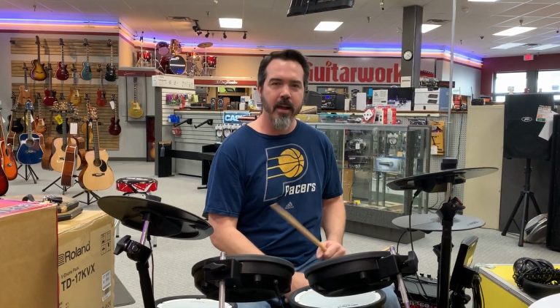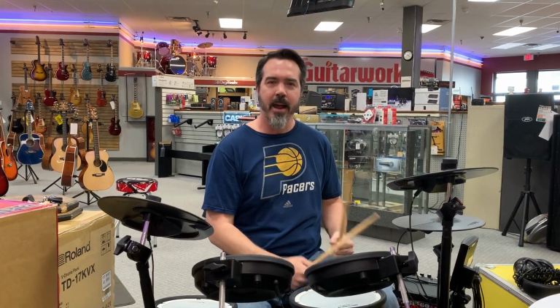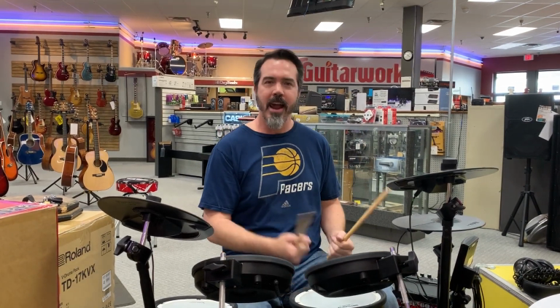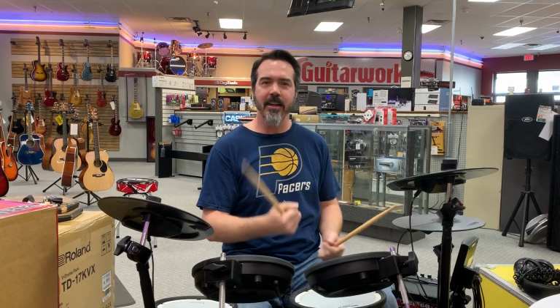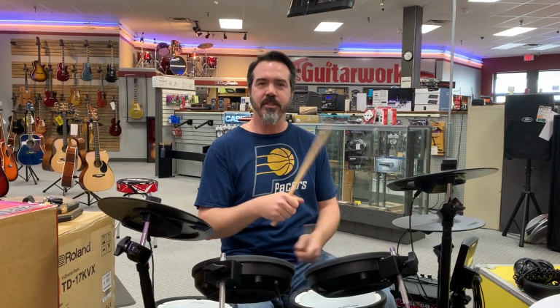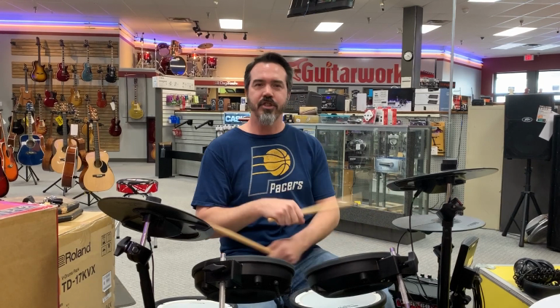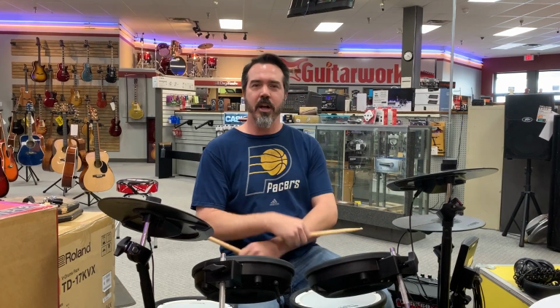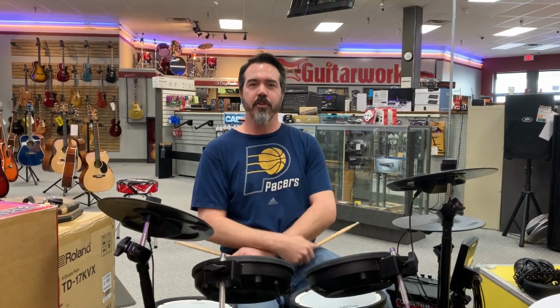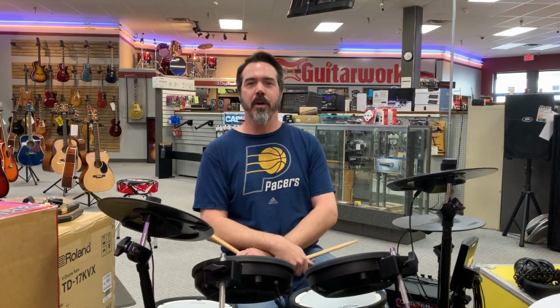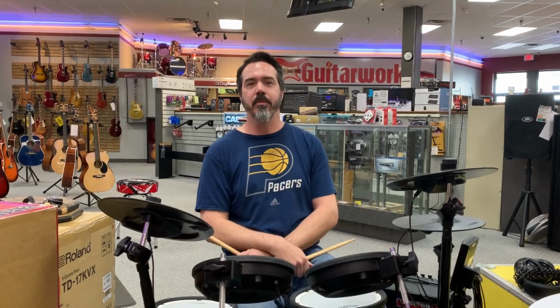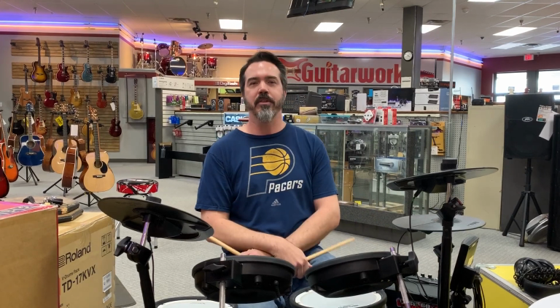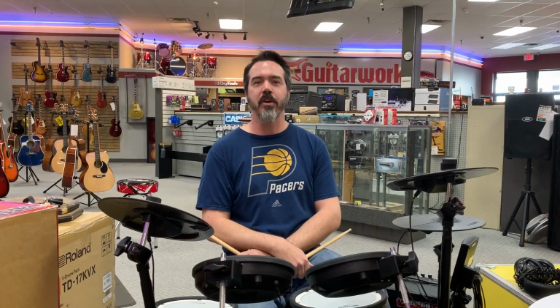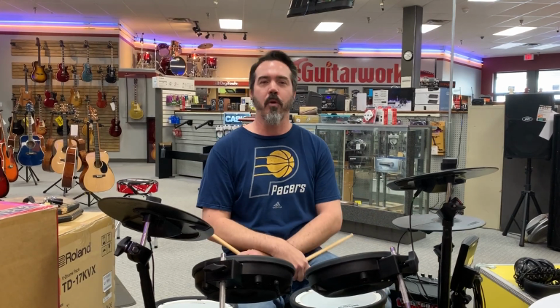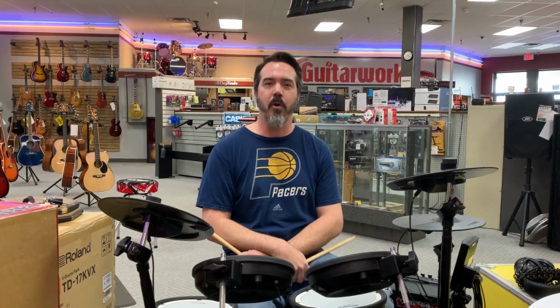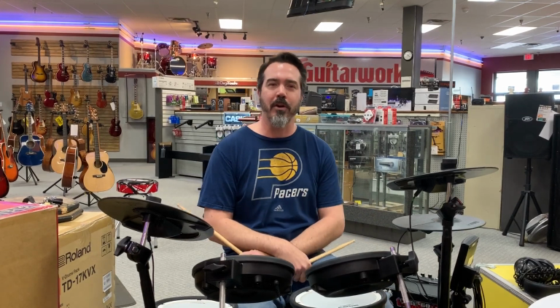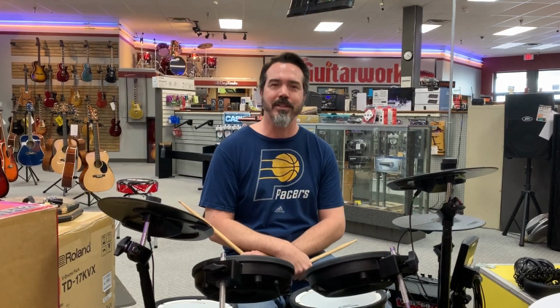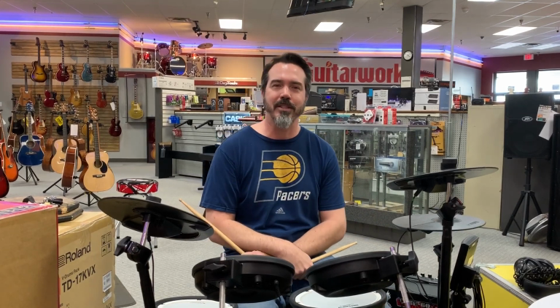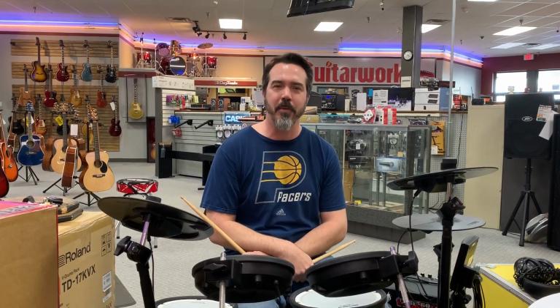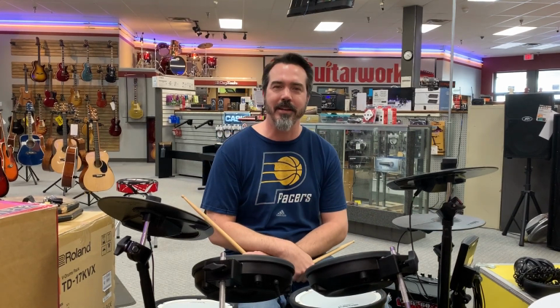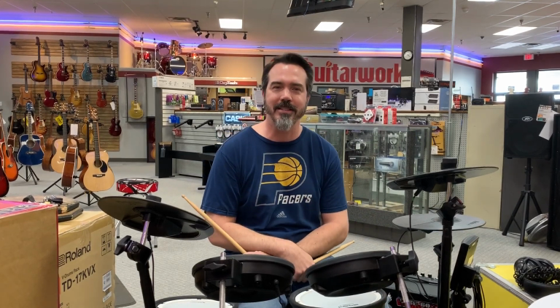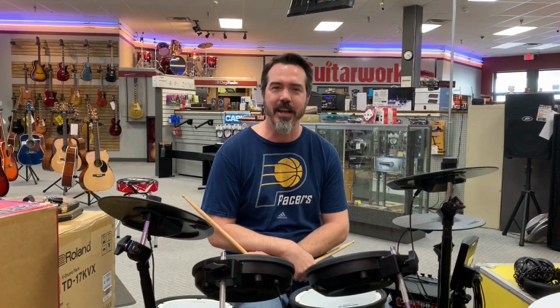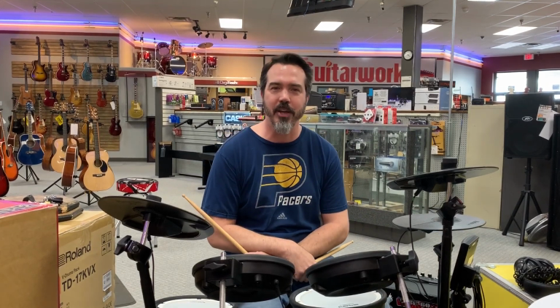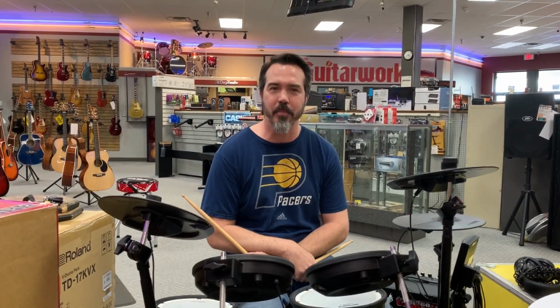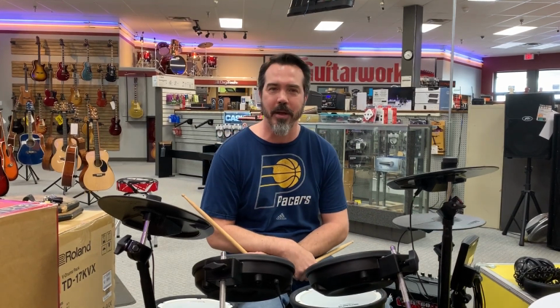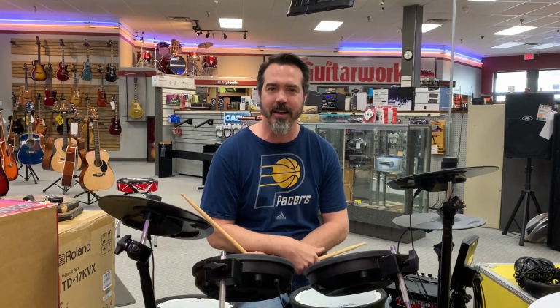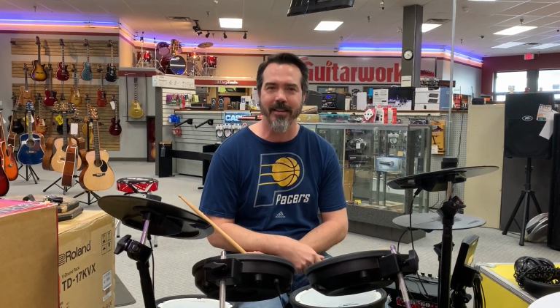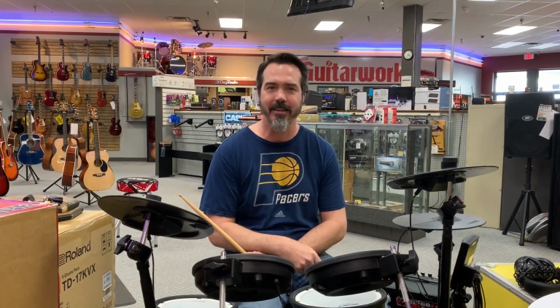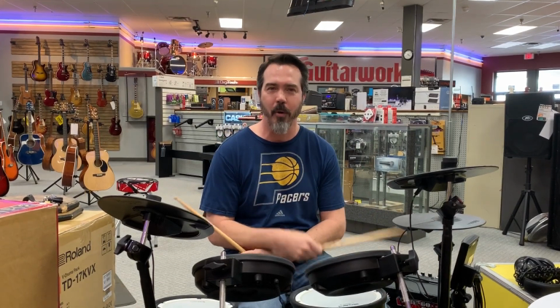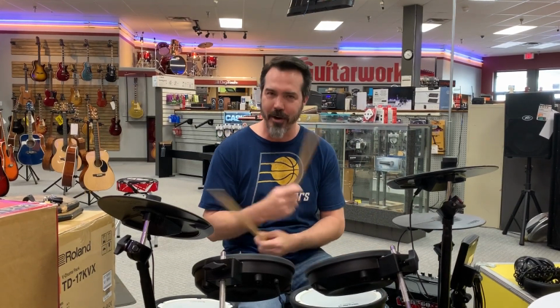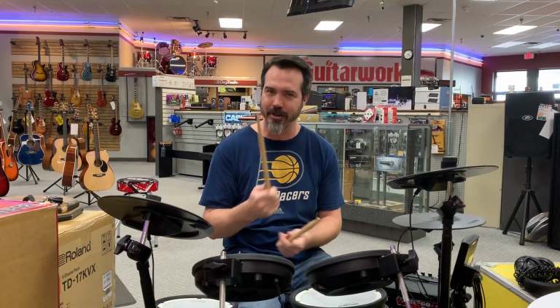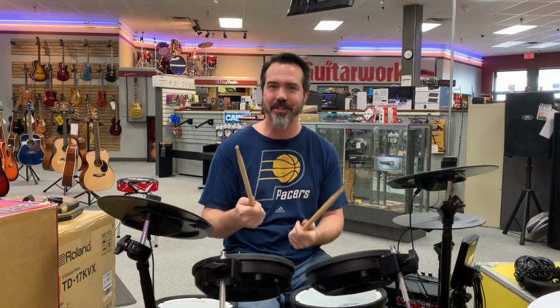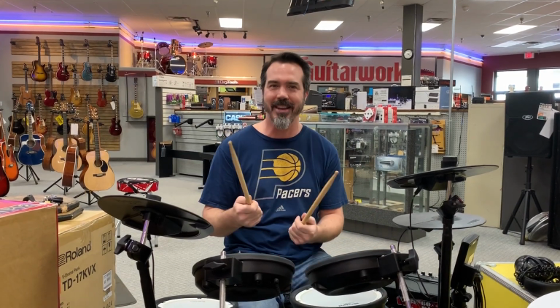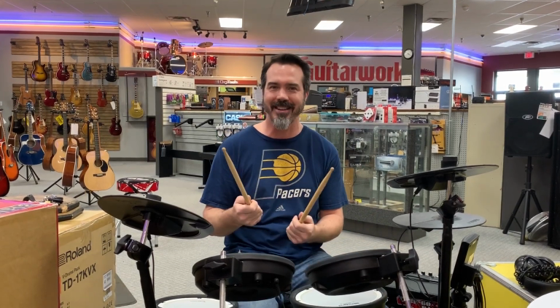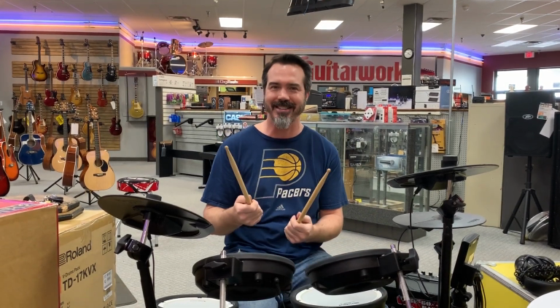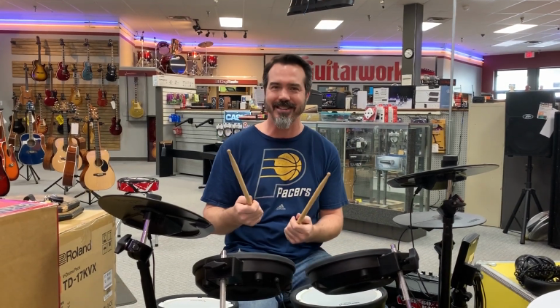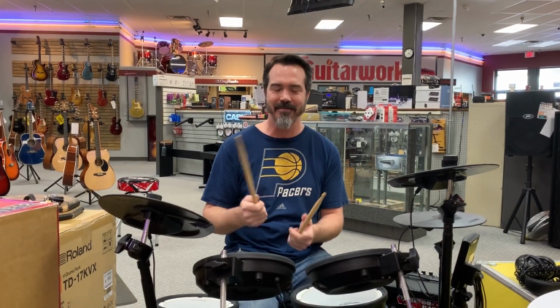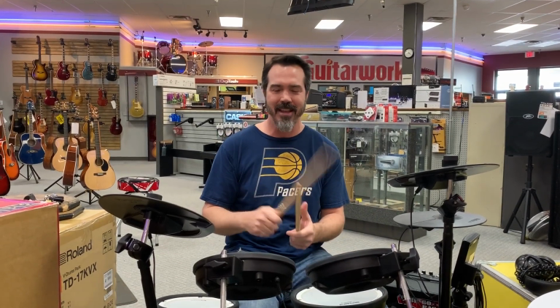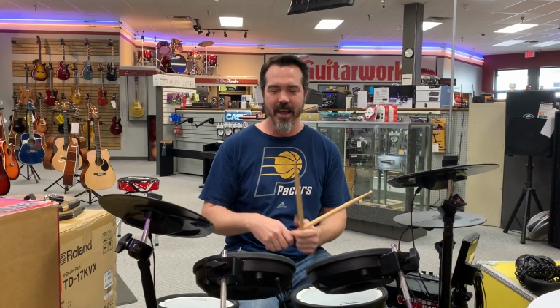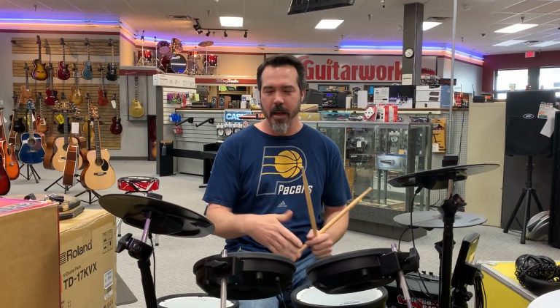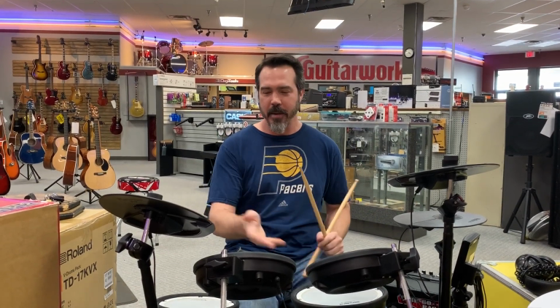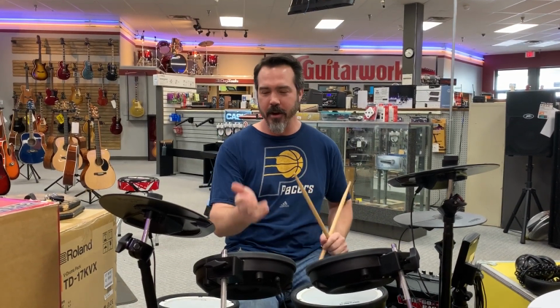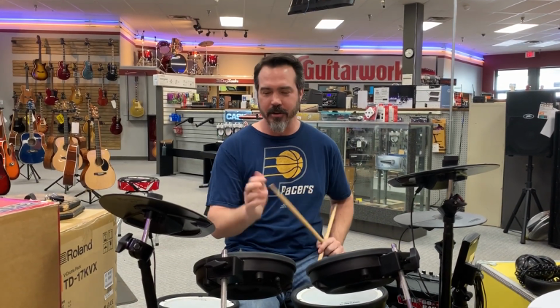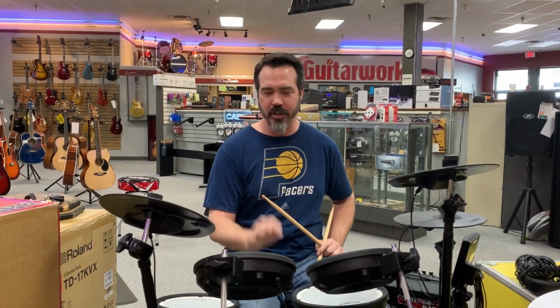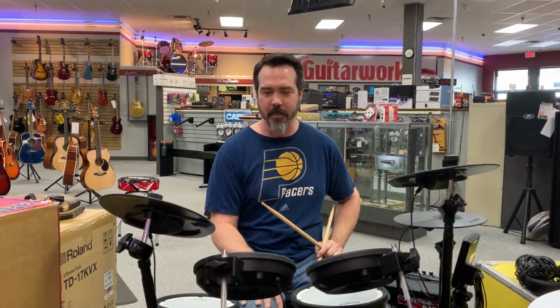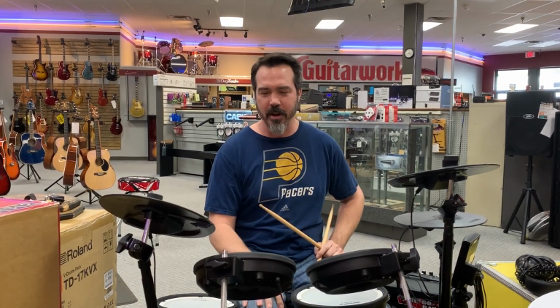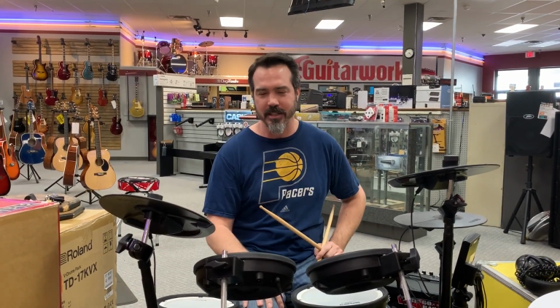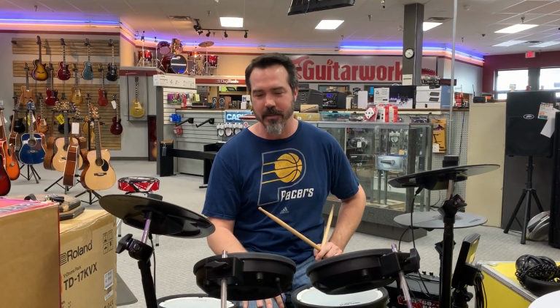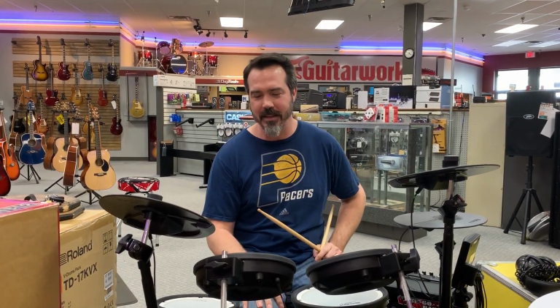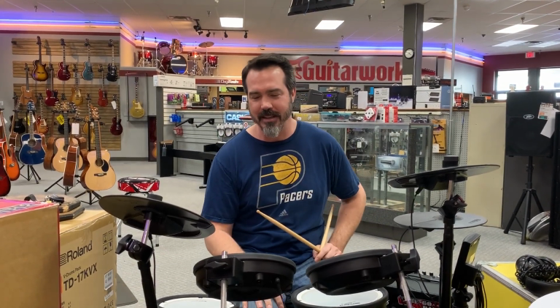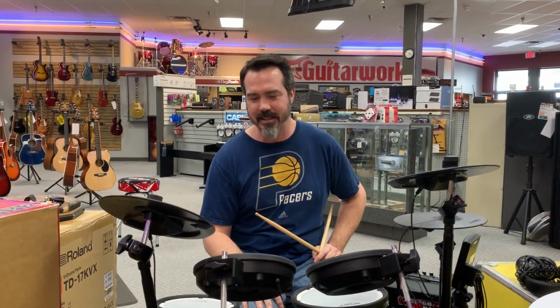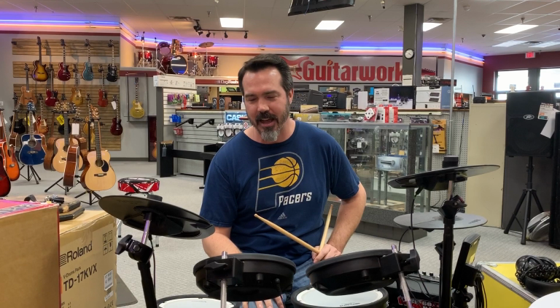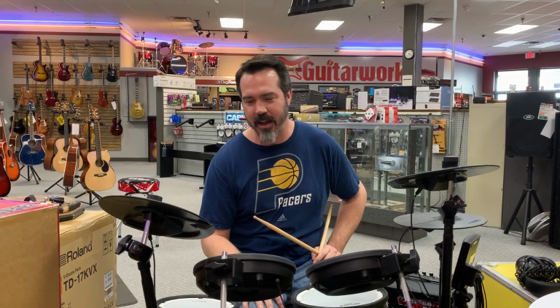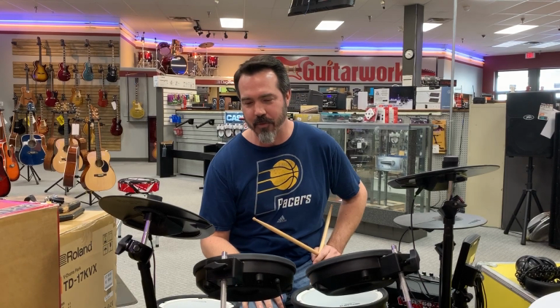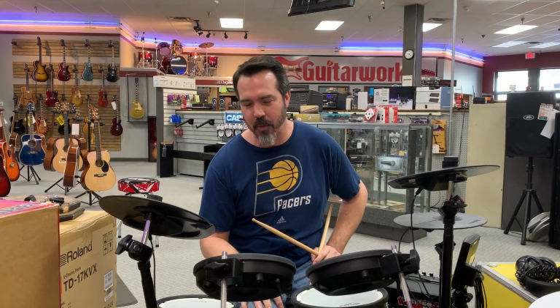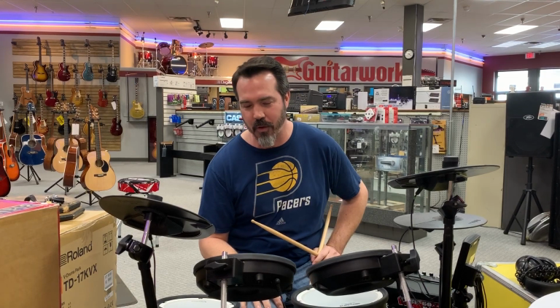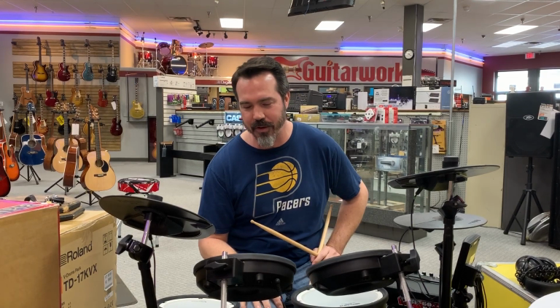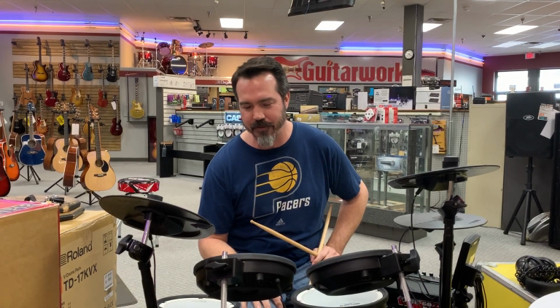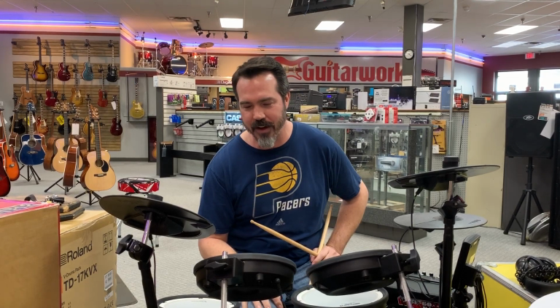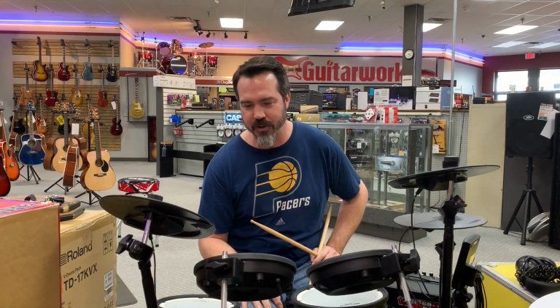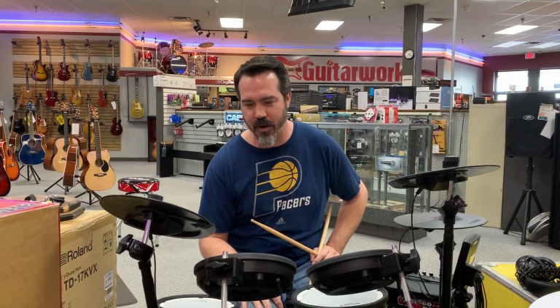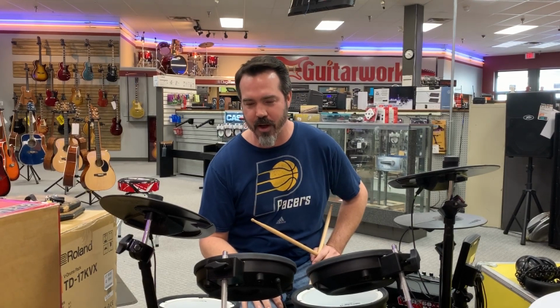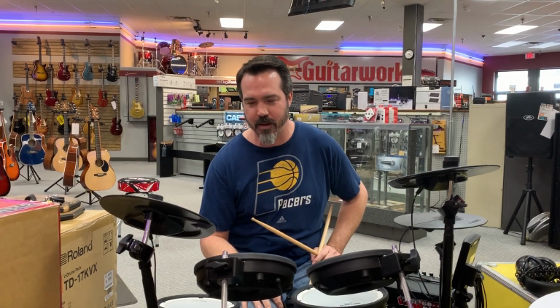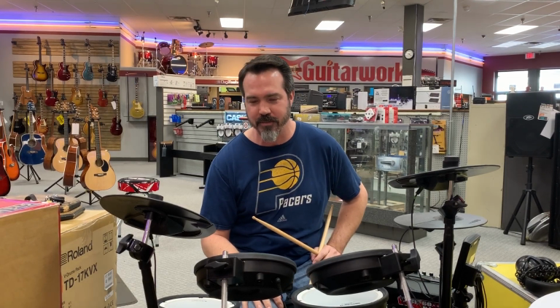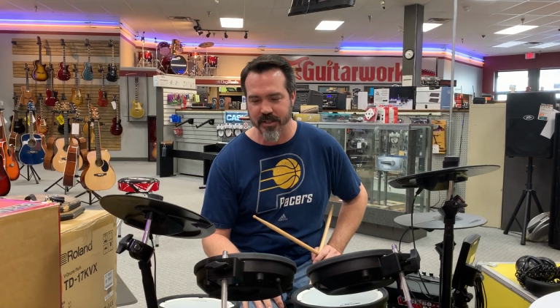Hey, this is John Gray with GuitarWorks, the place to take your pick or your sticks, here jamming on some of these Roland V-drums.